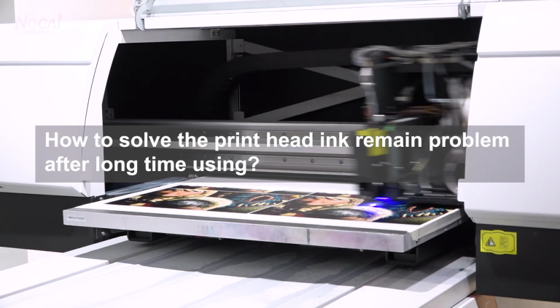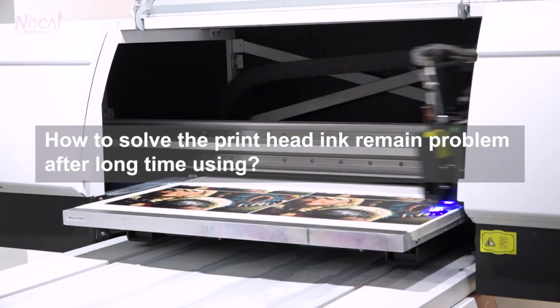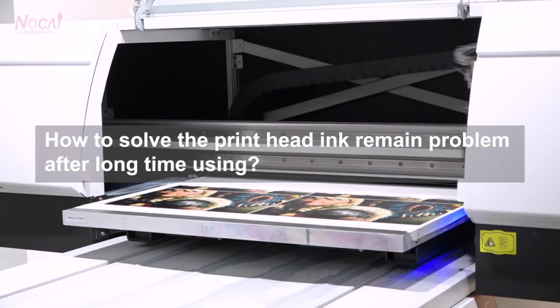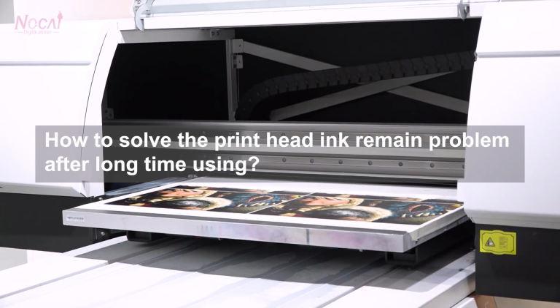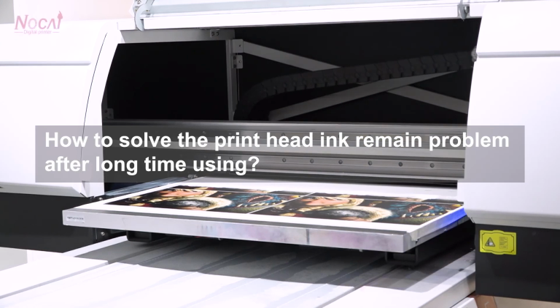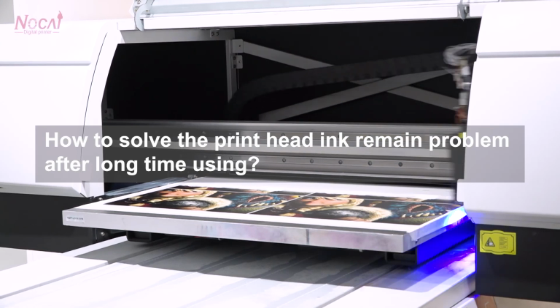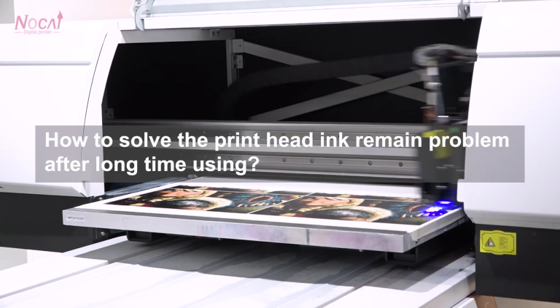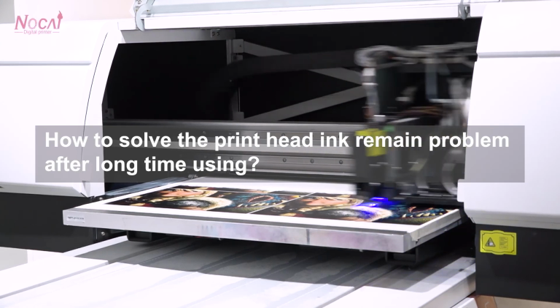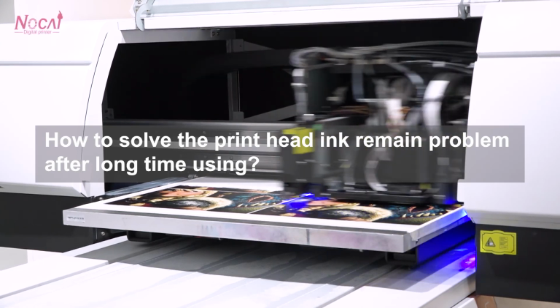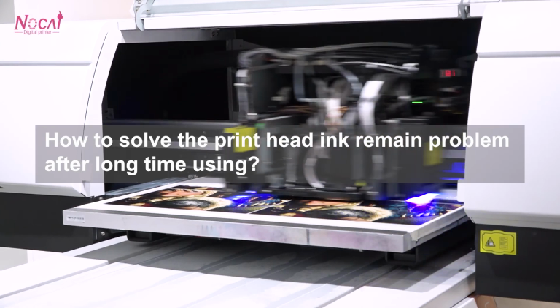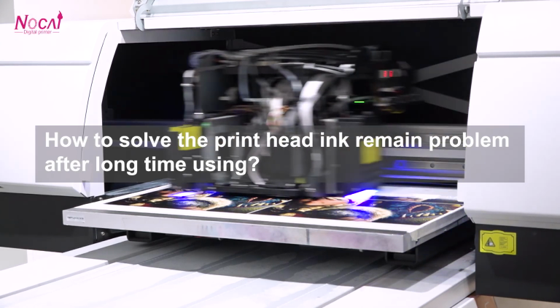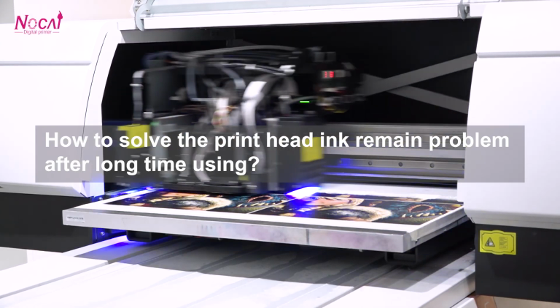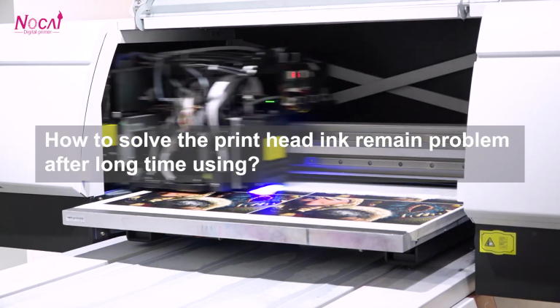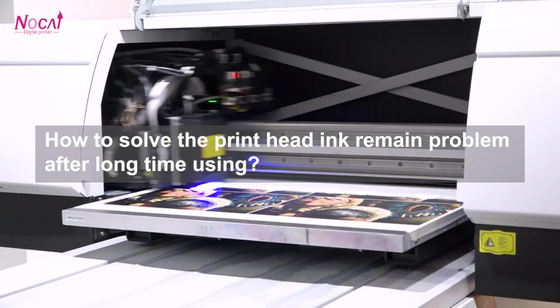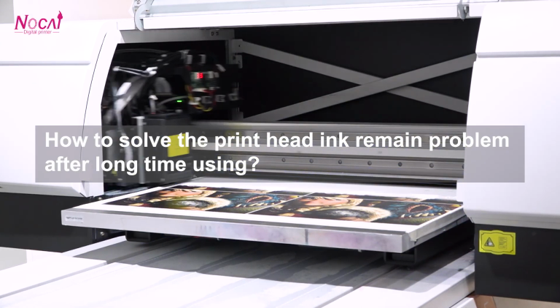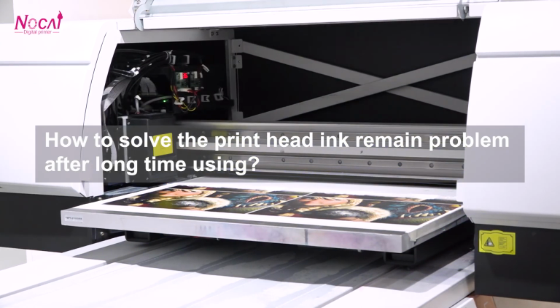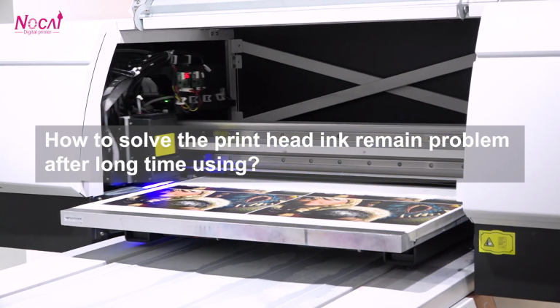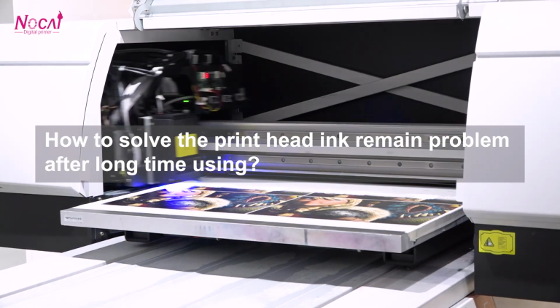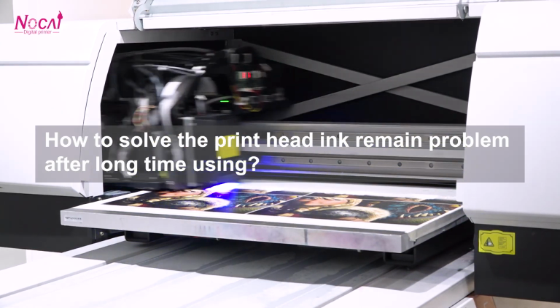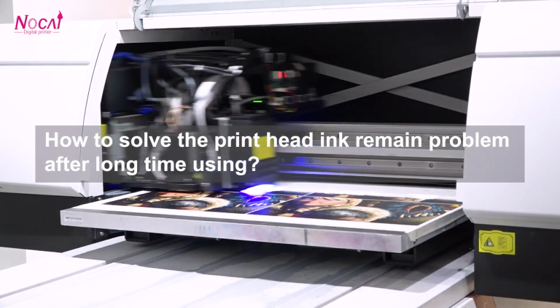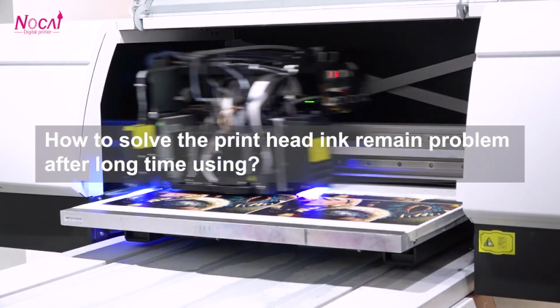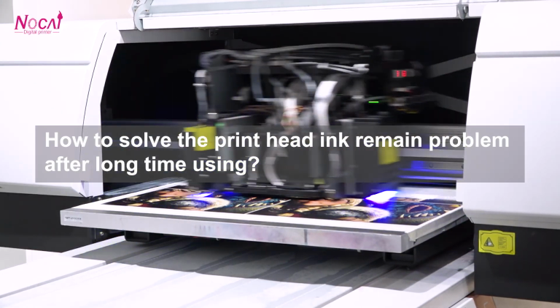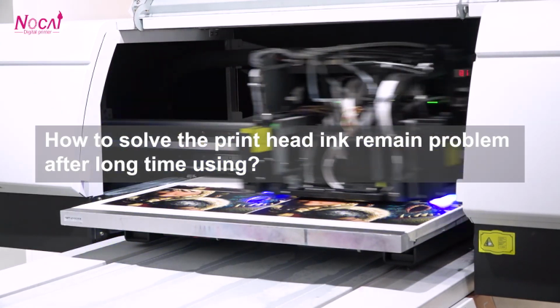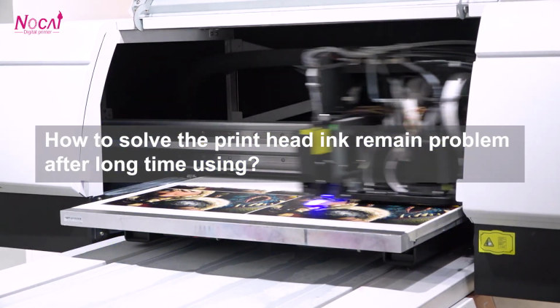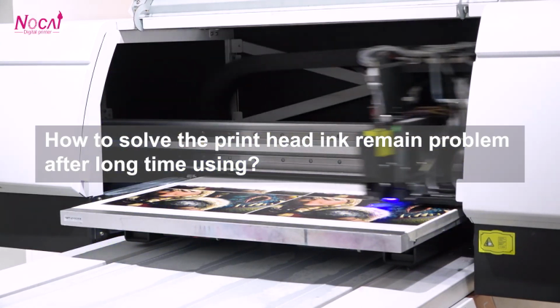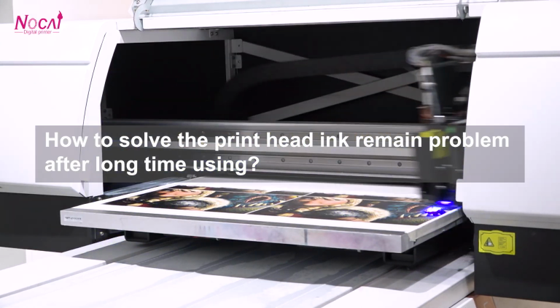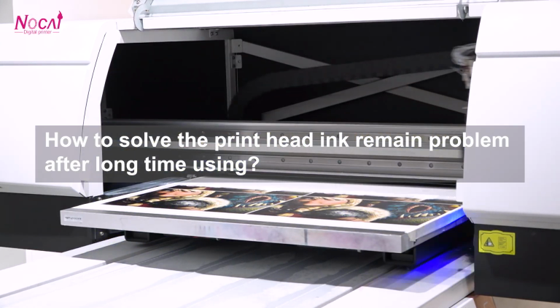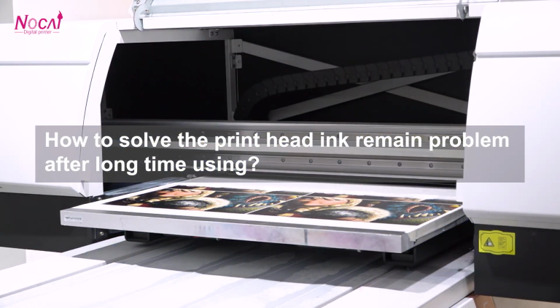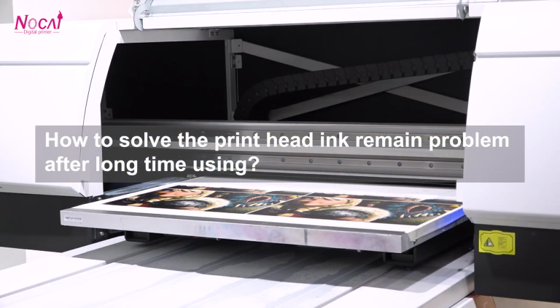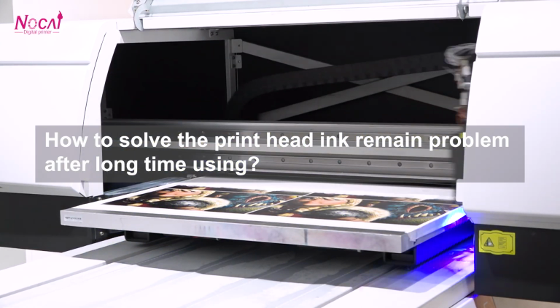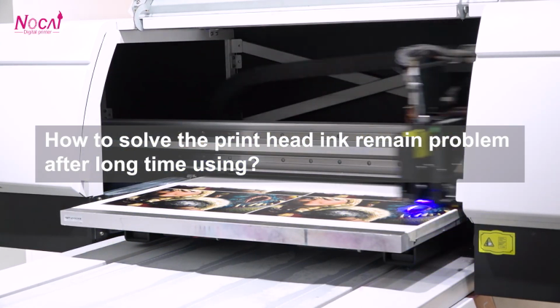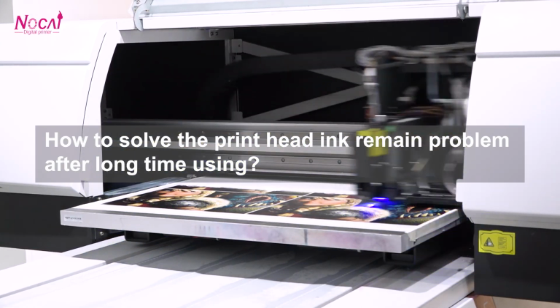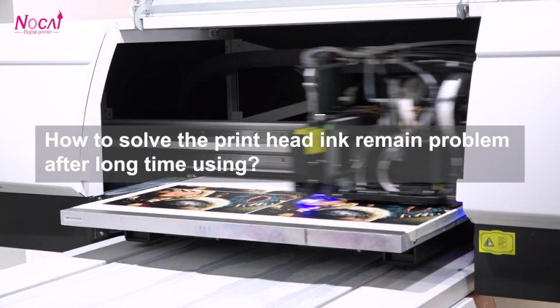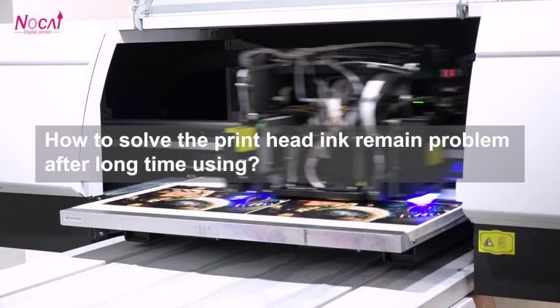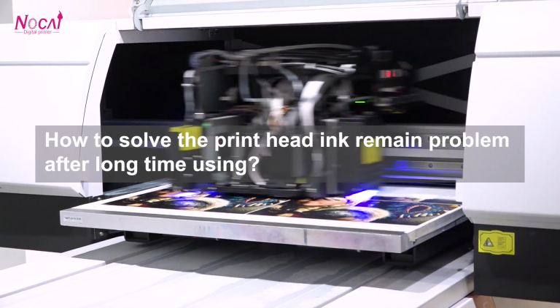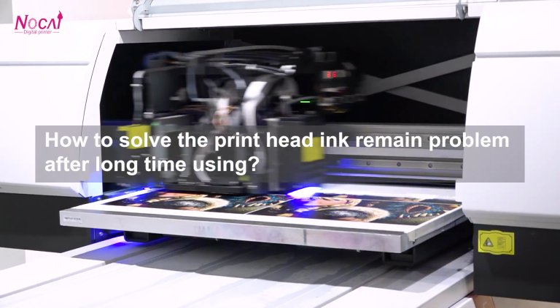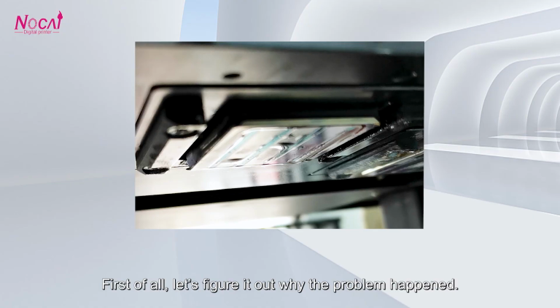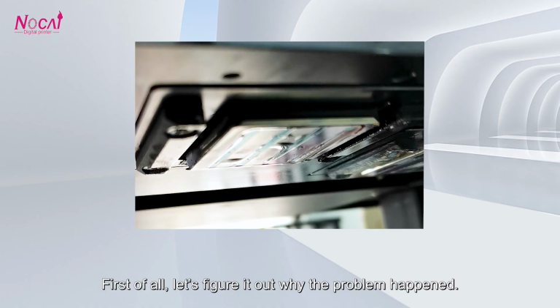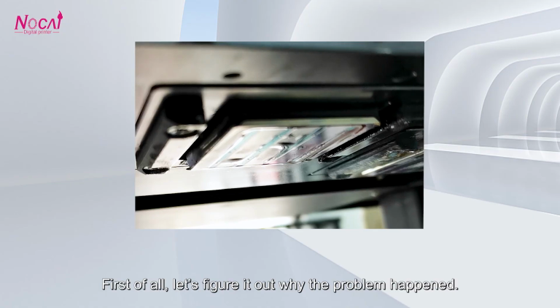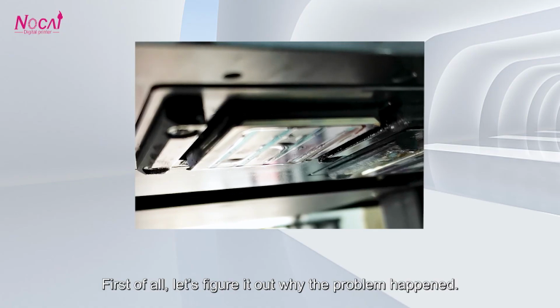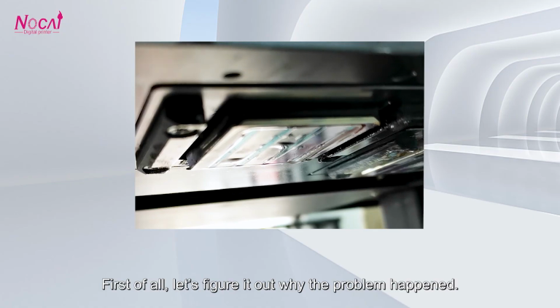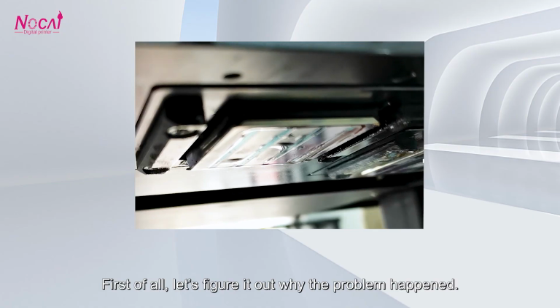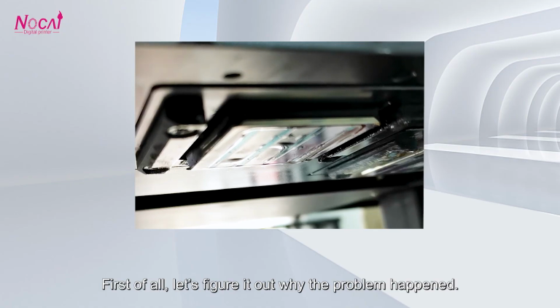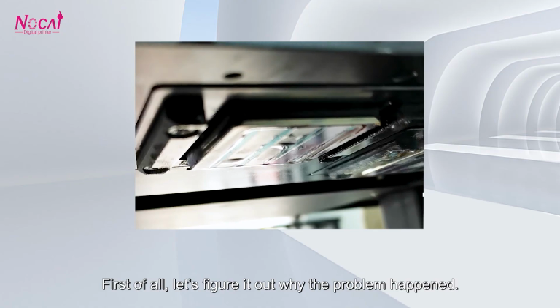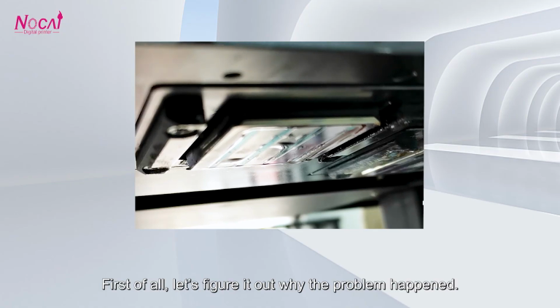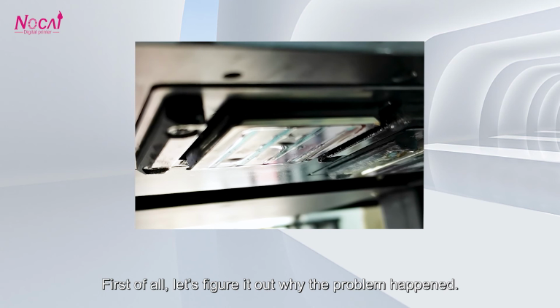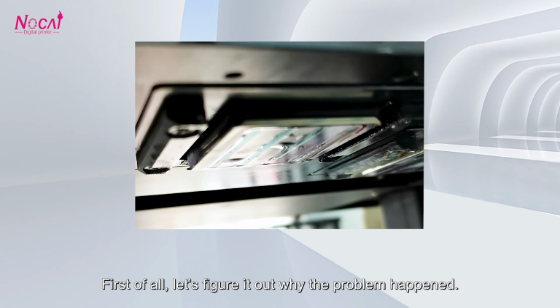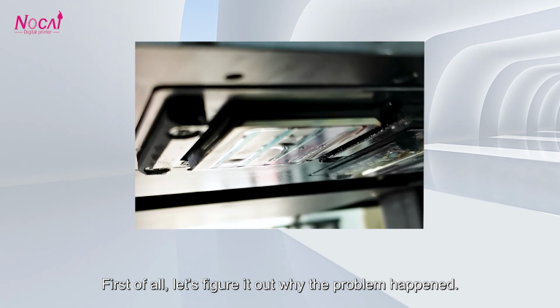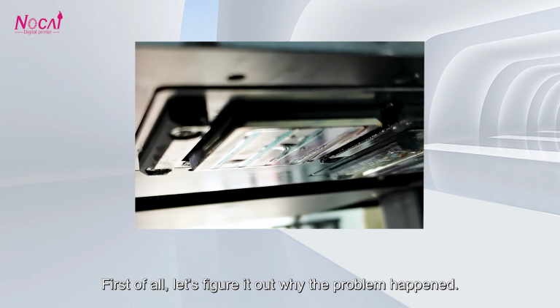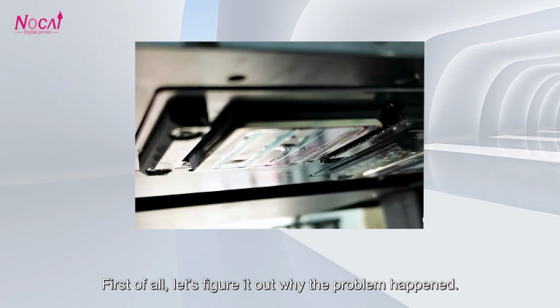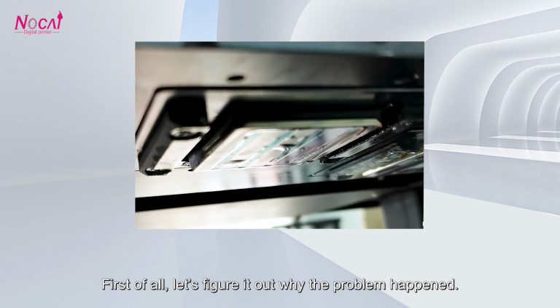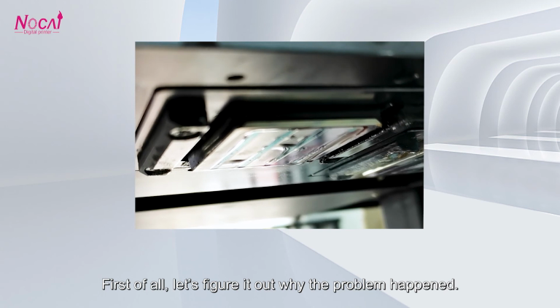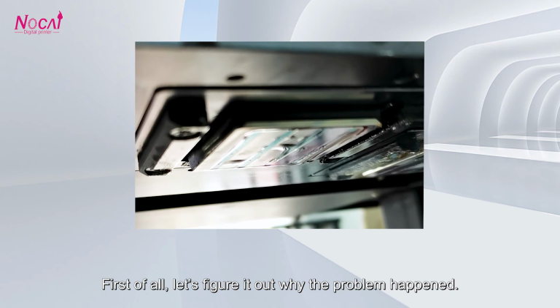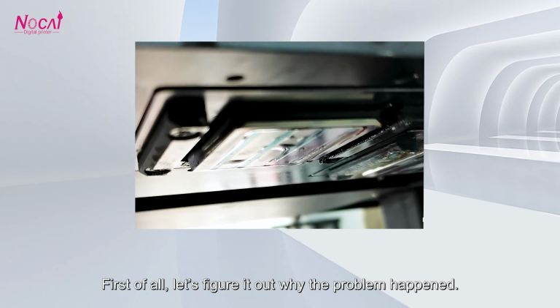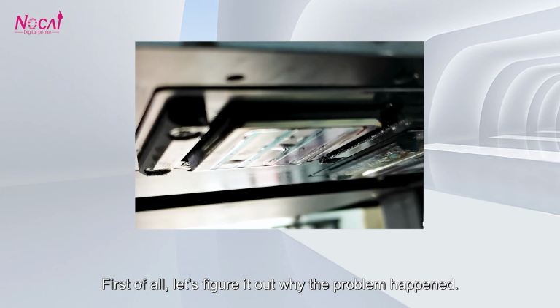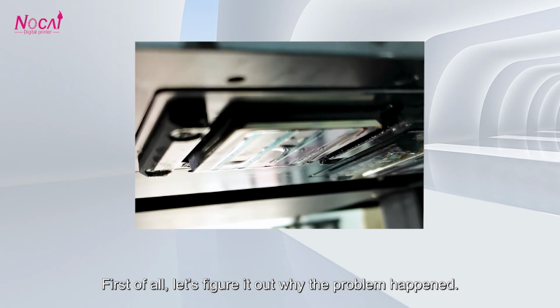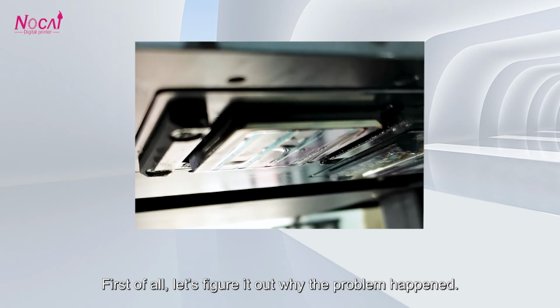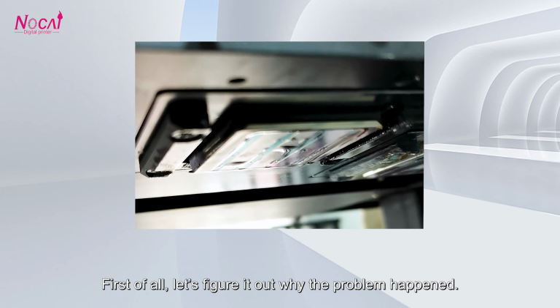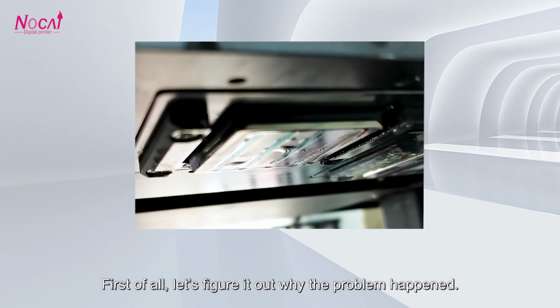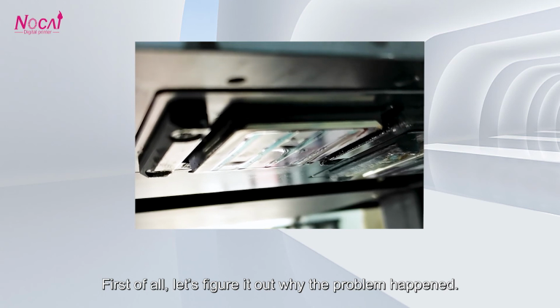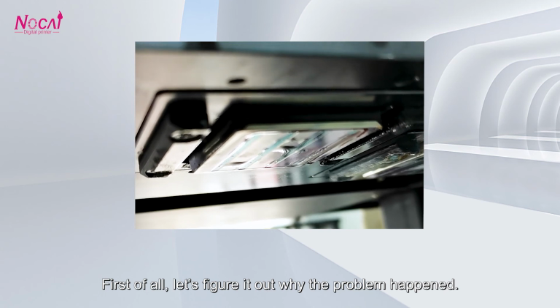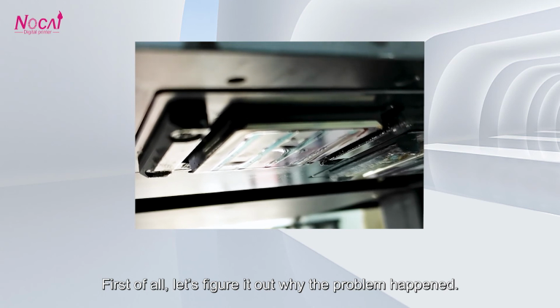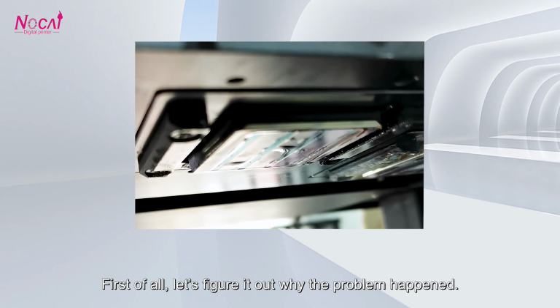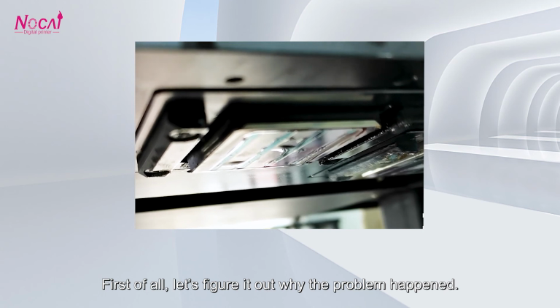How to solve the print head ink remain problem after long time using? First of all, let's figure out why the problem happened.